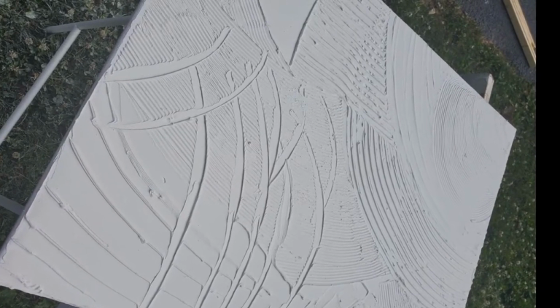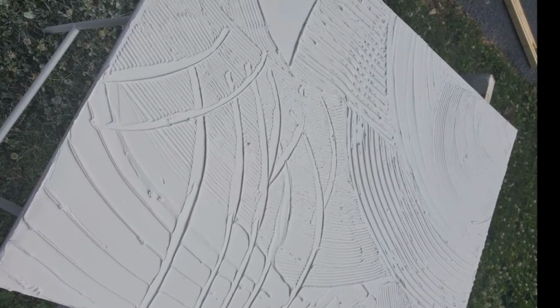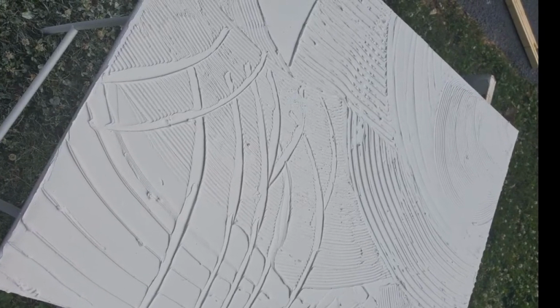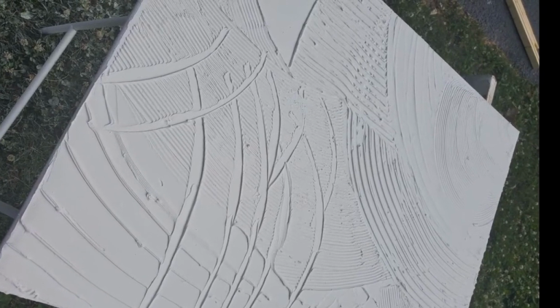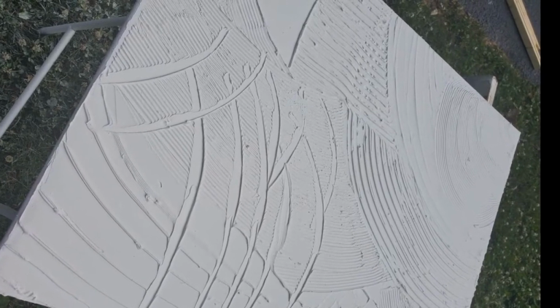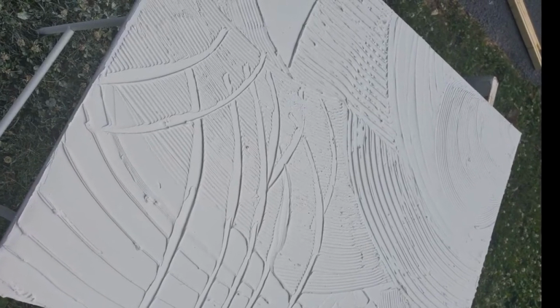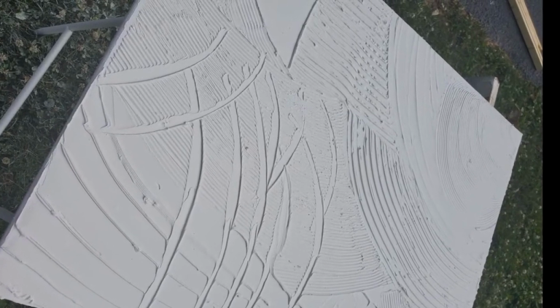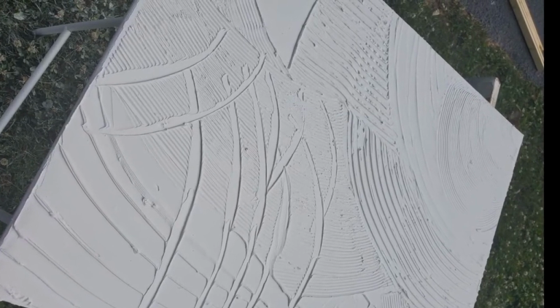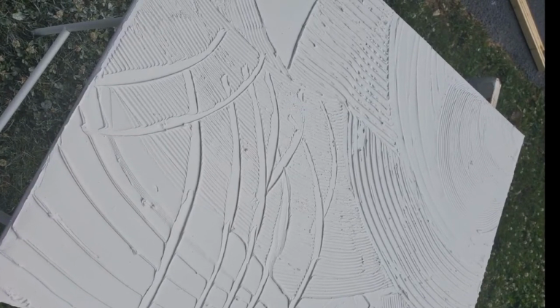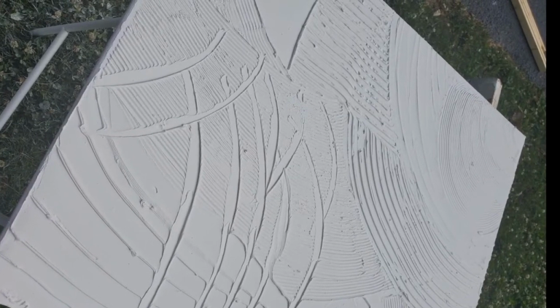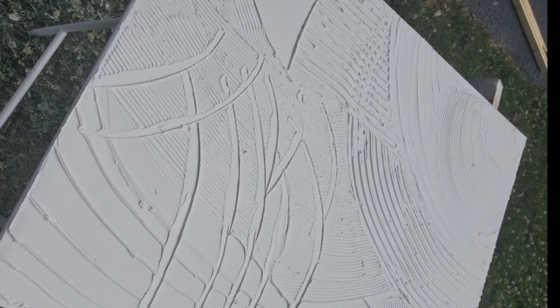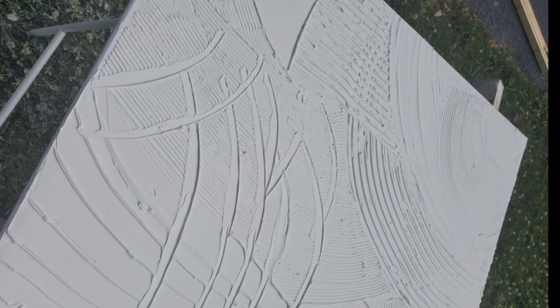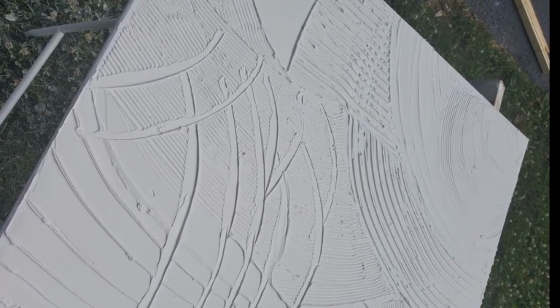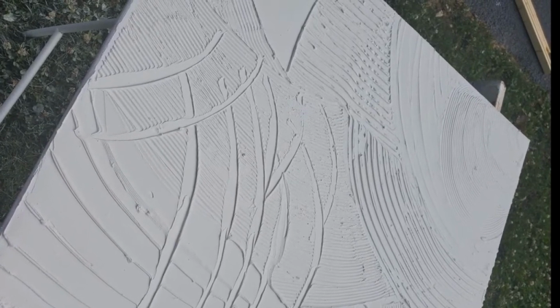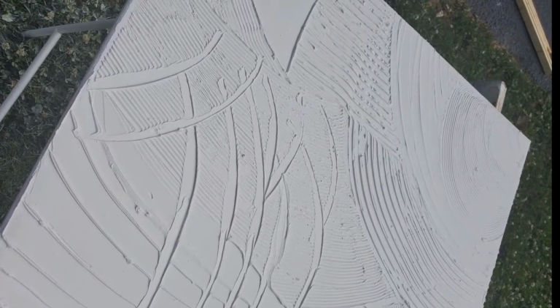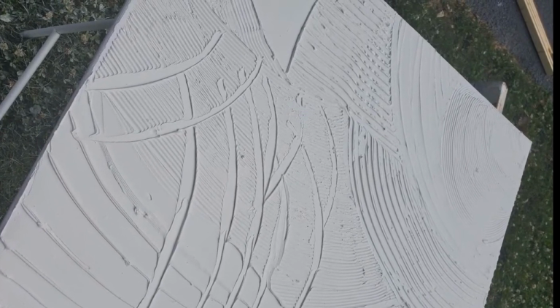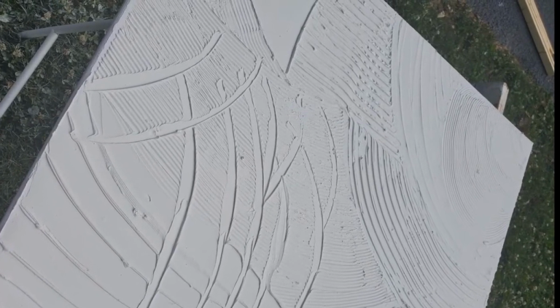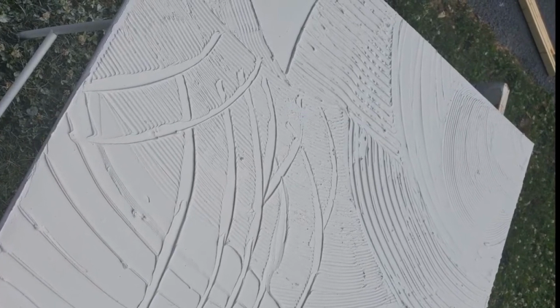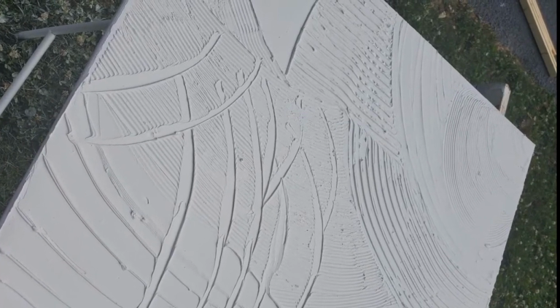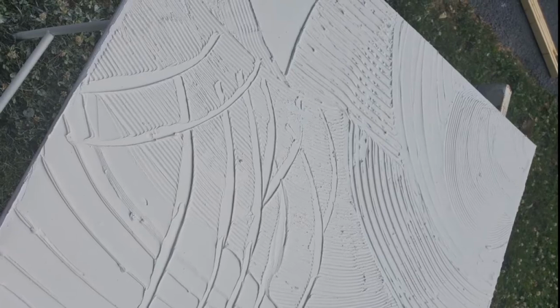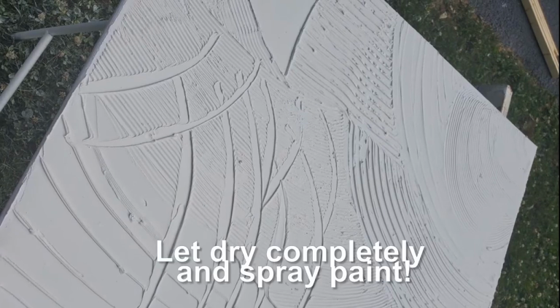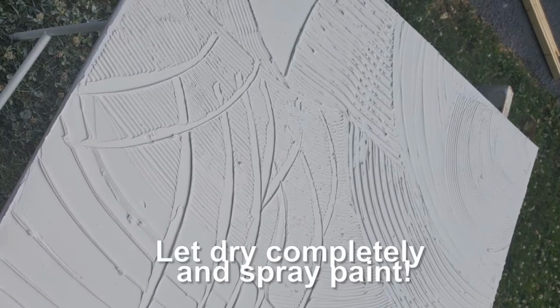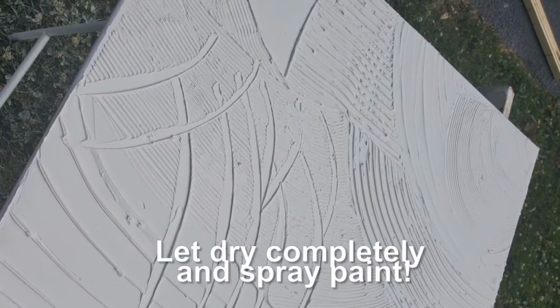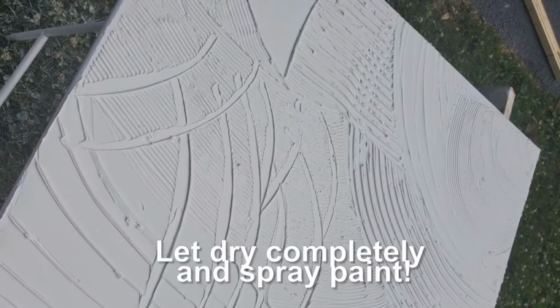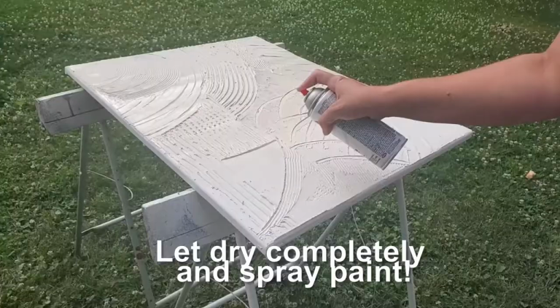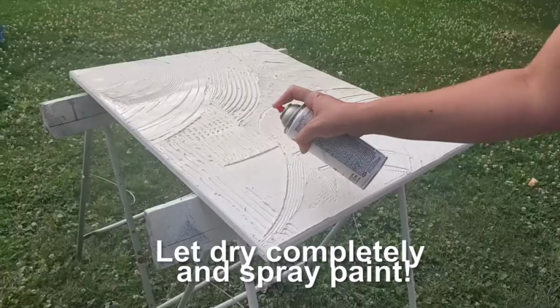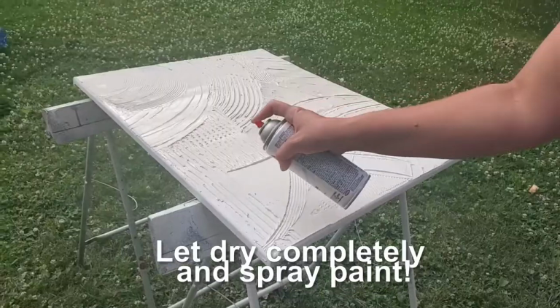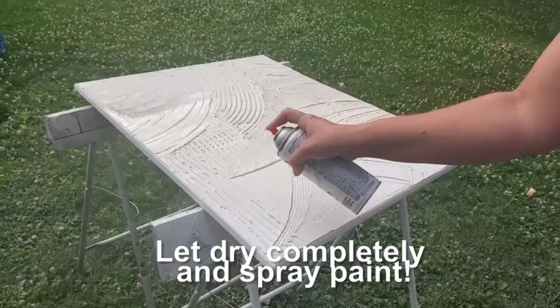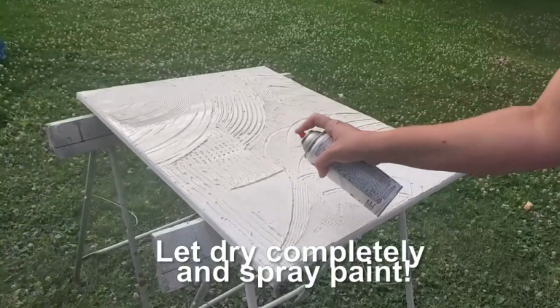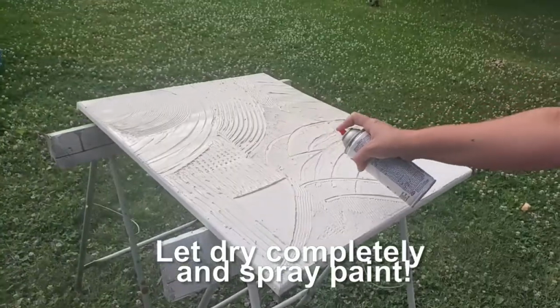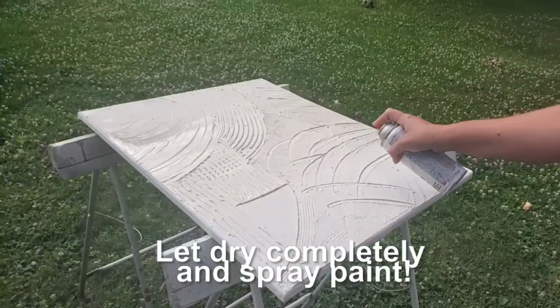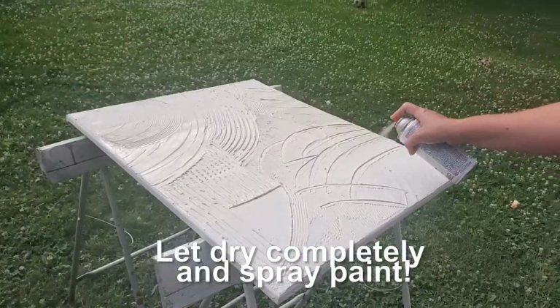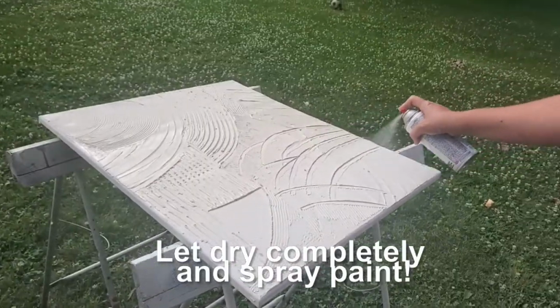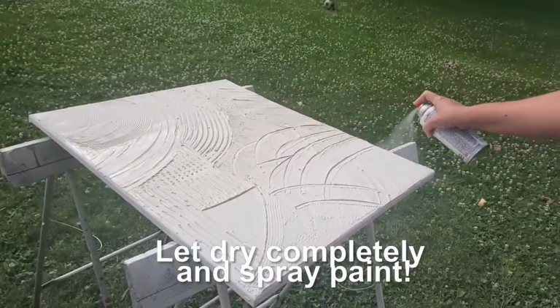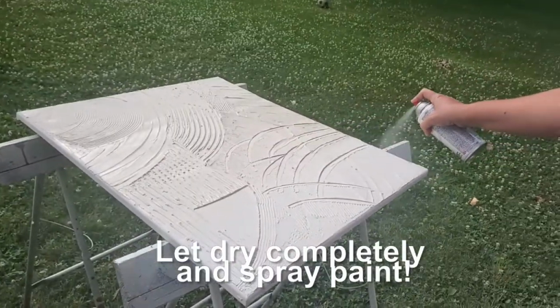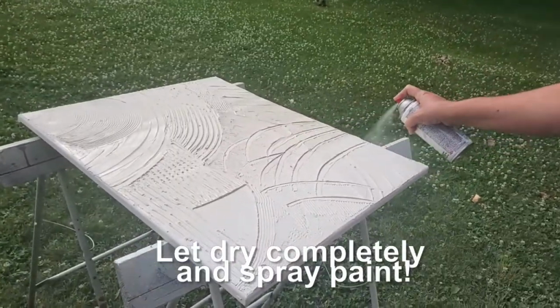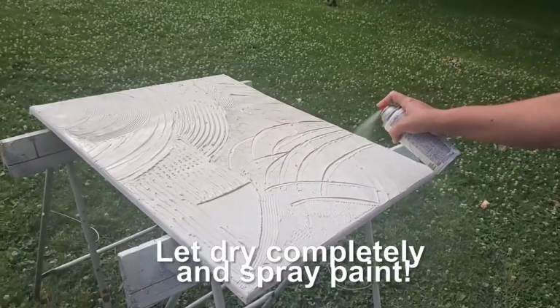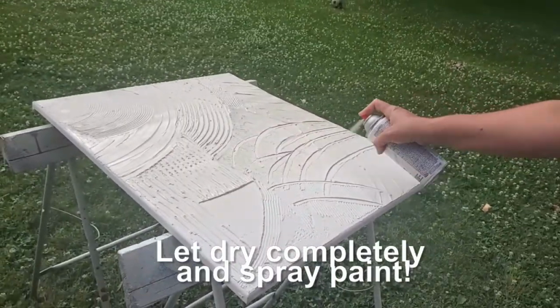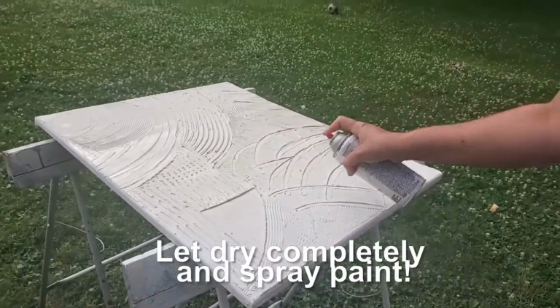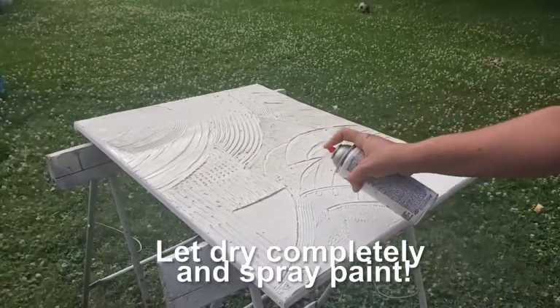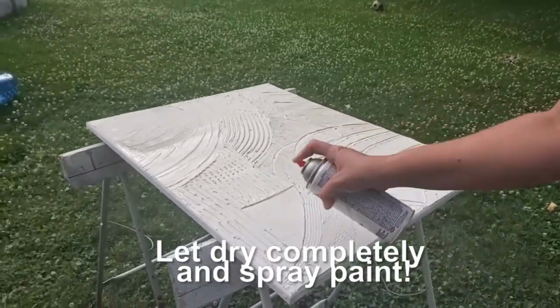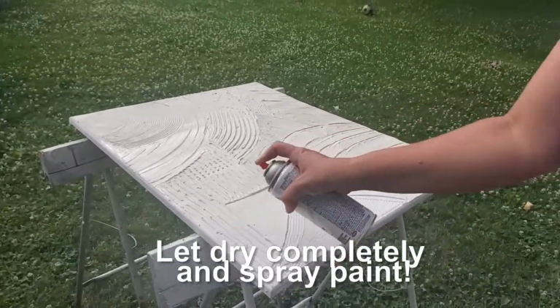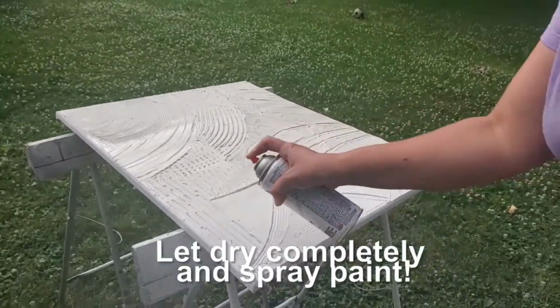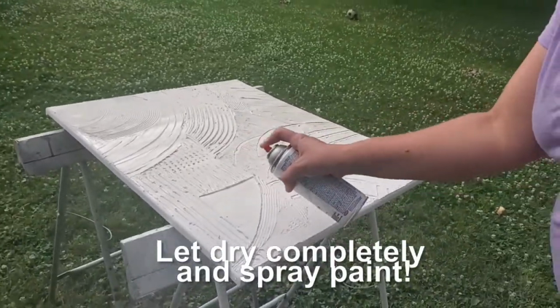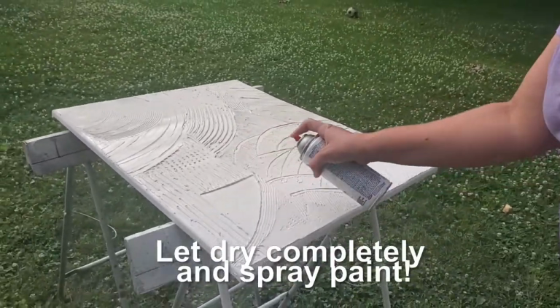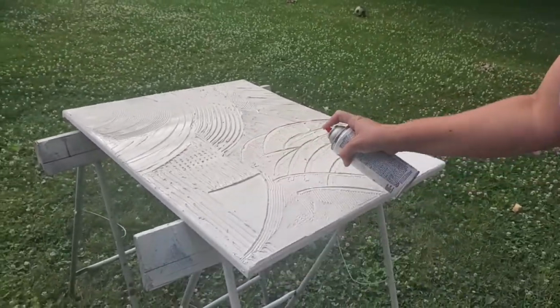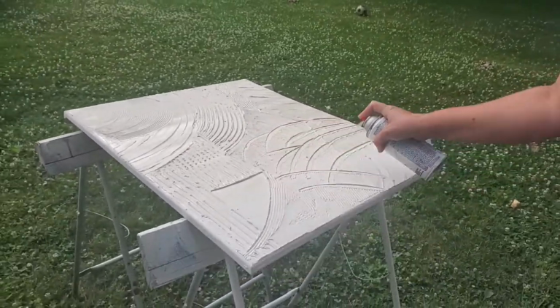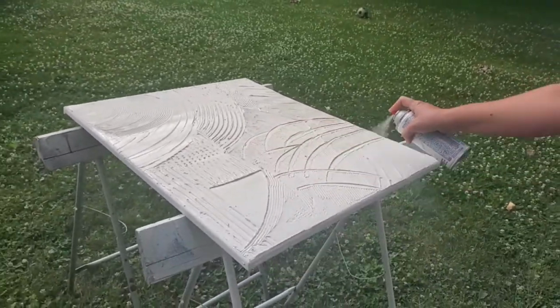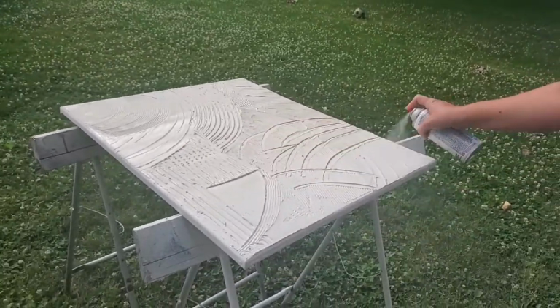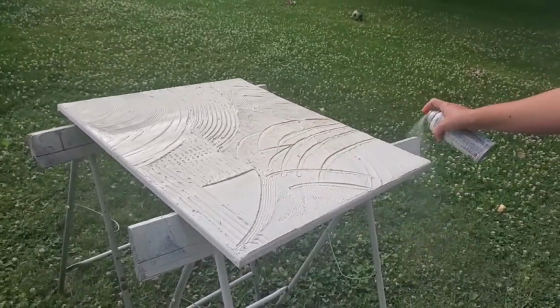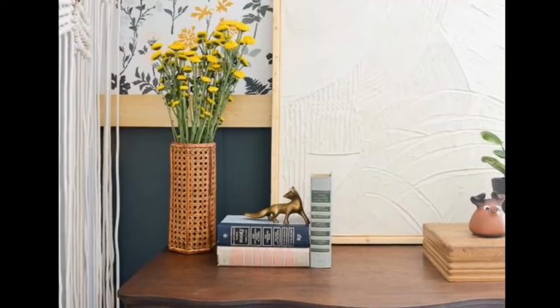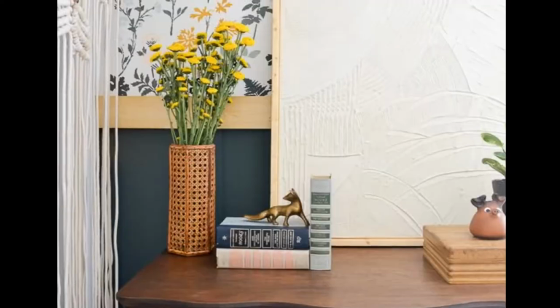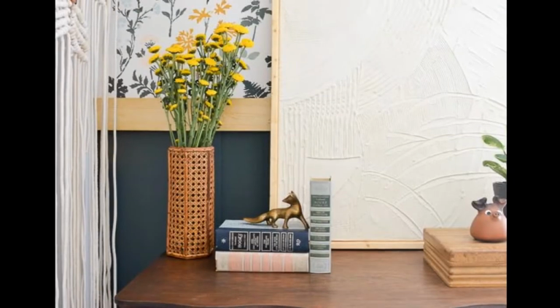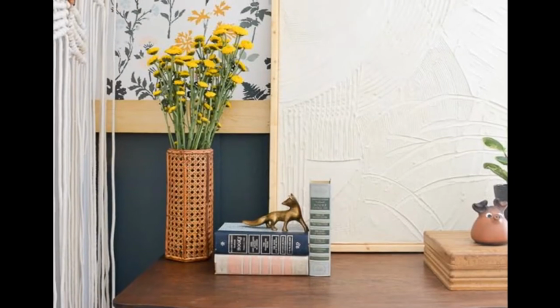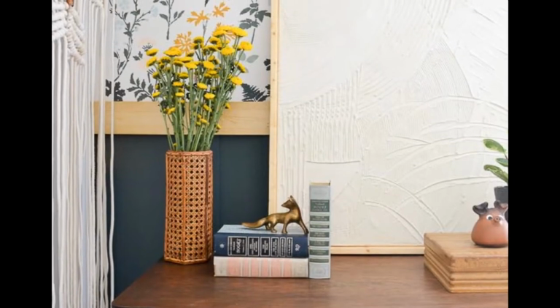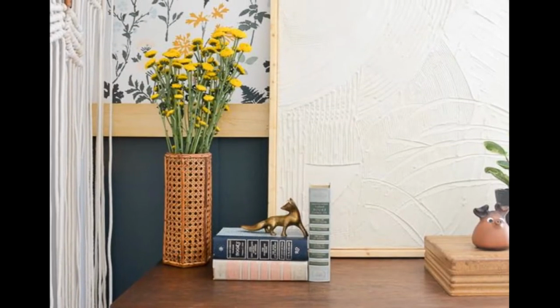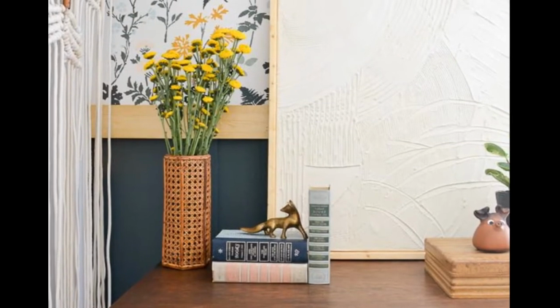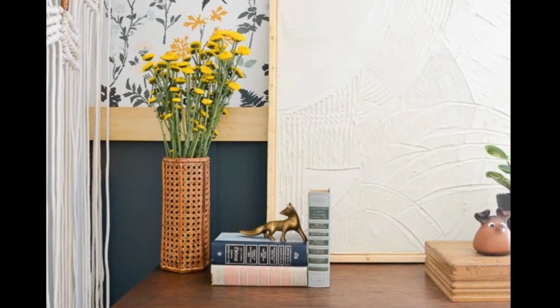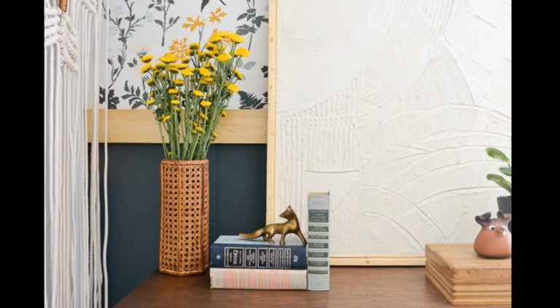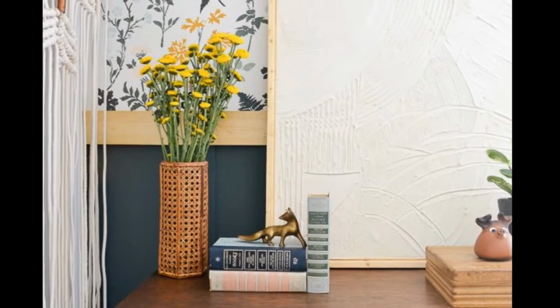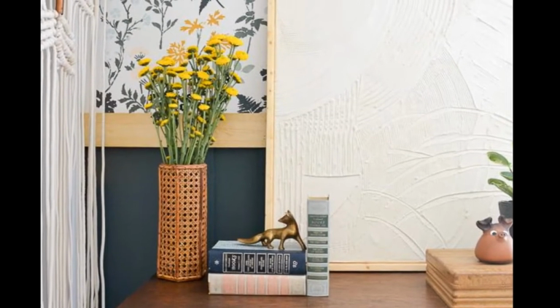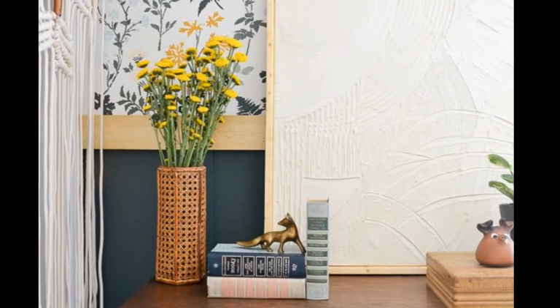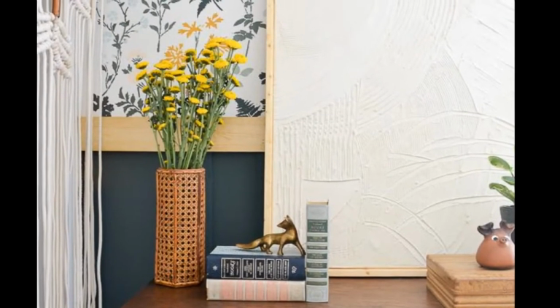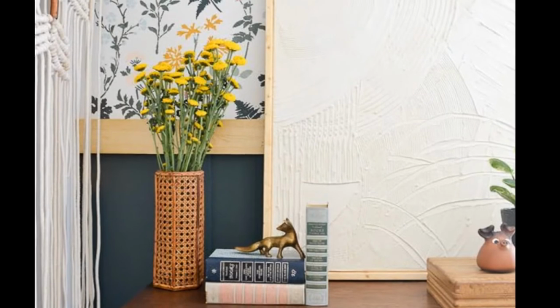After it was completely dry I finished it with a coat of spray paint — you could do really any color here — and then I made a wood frame to go around it.